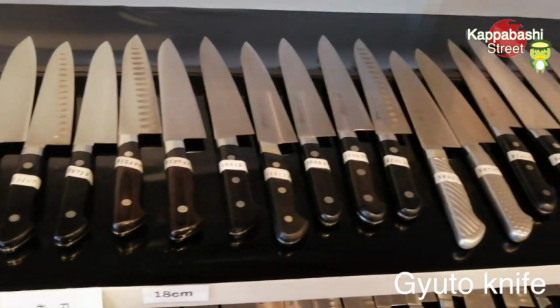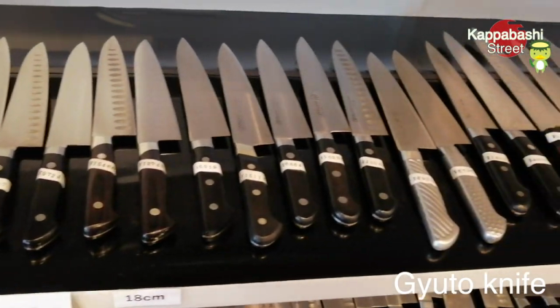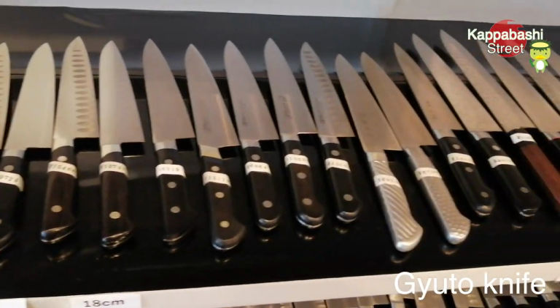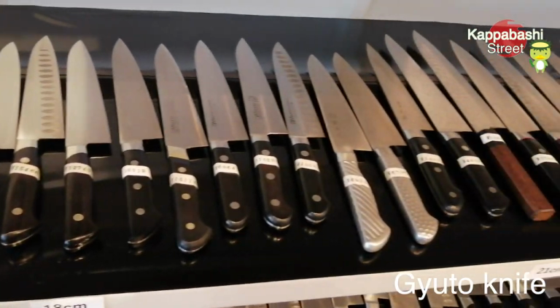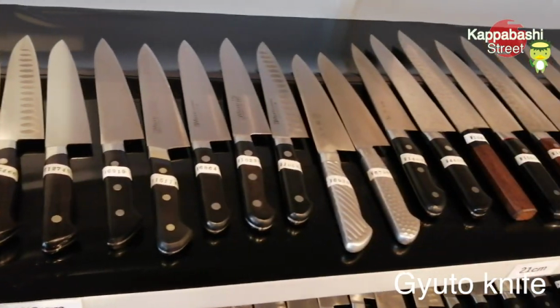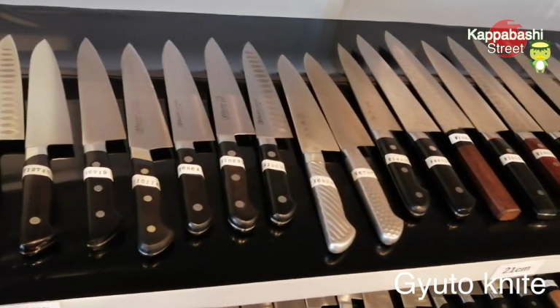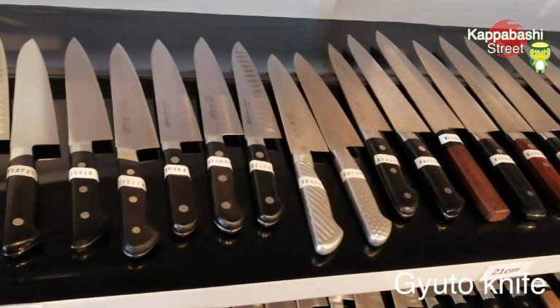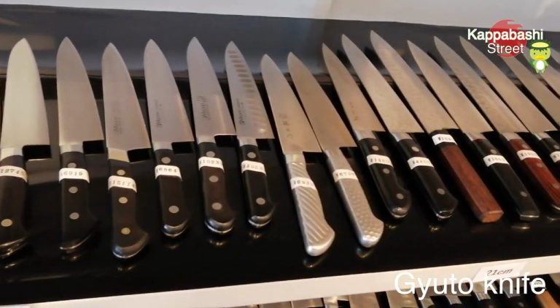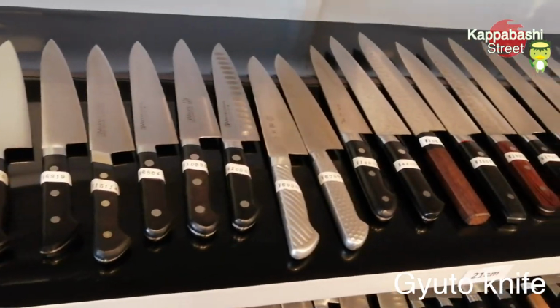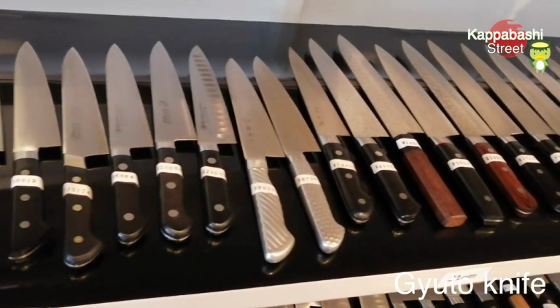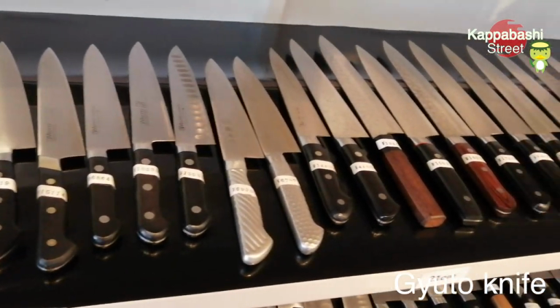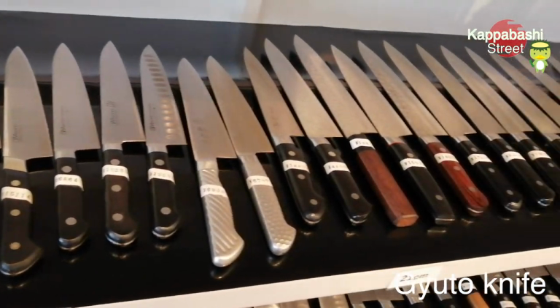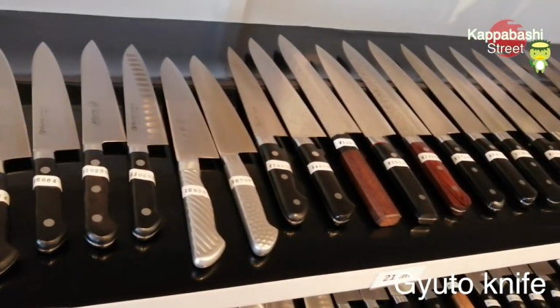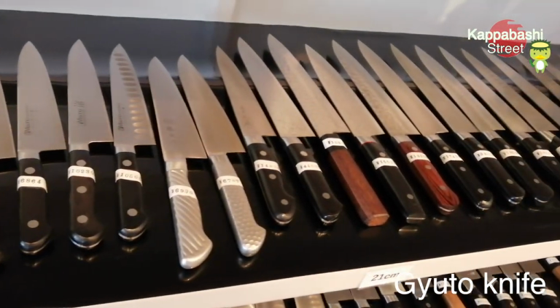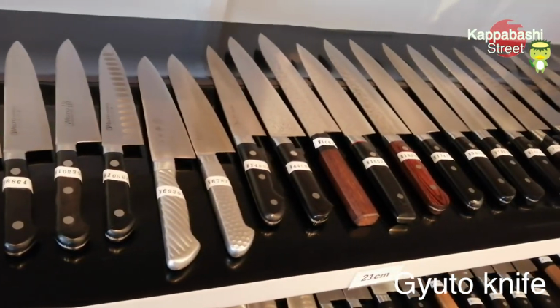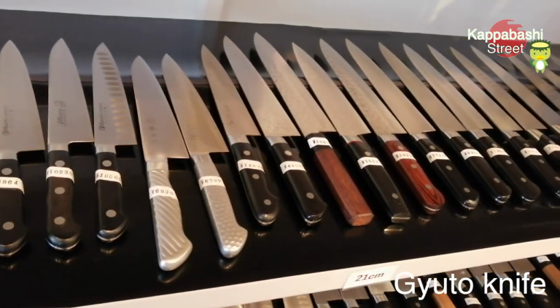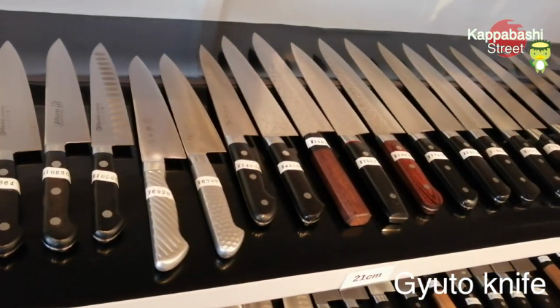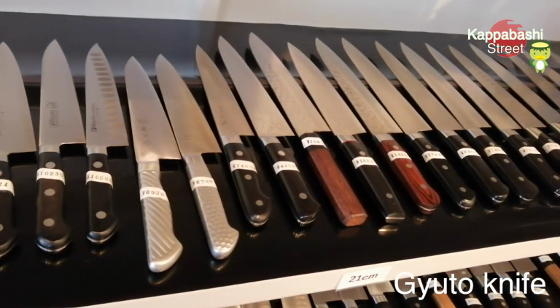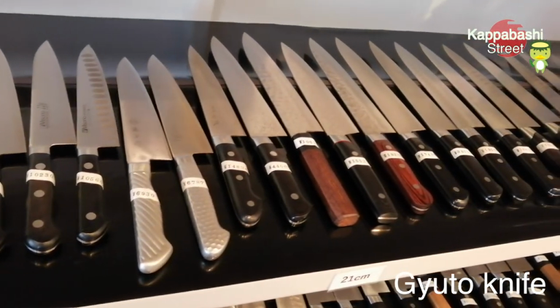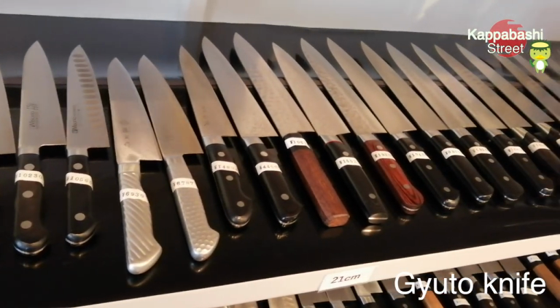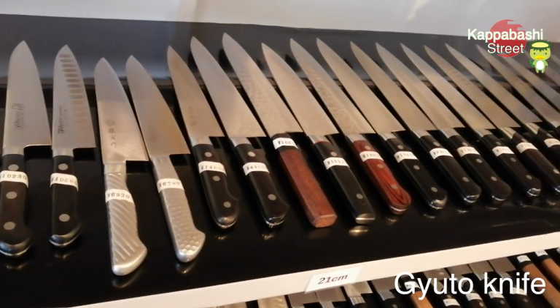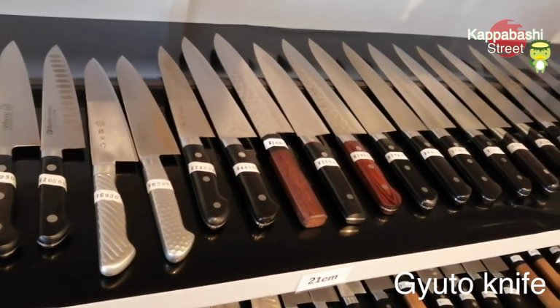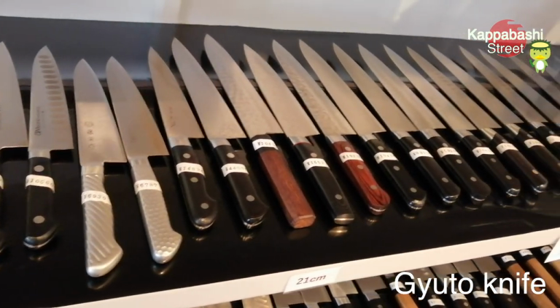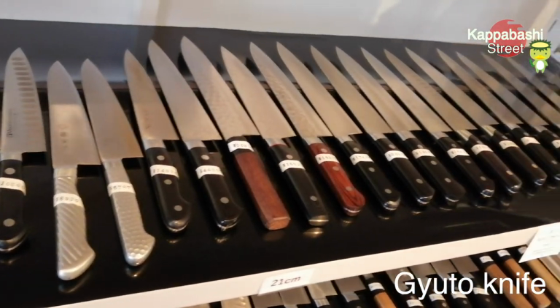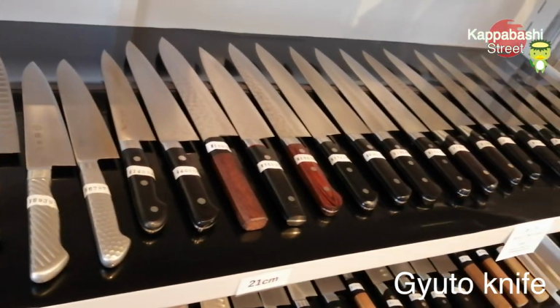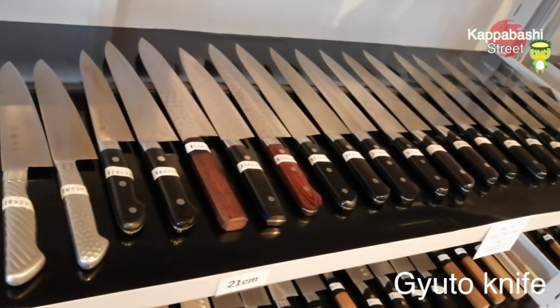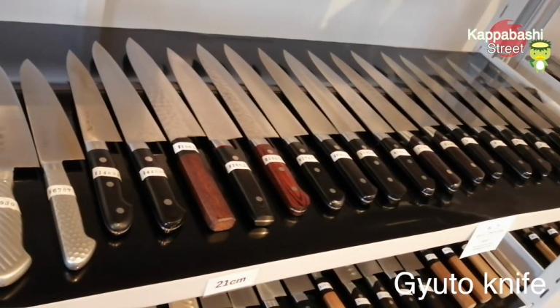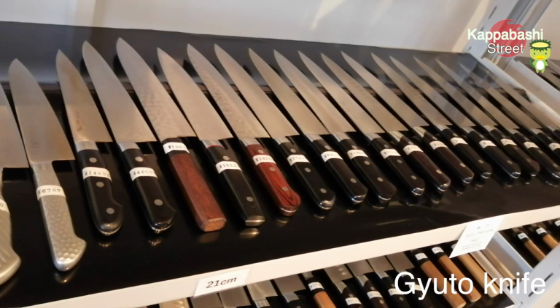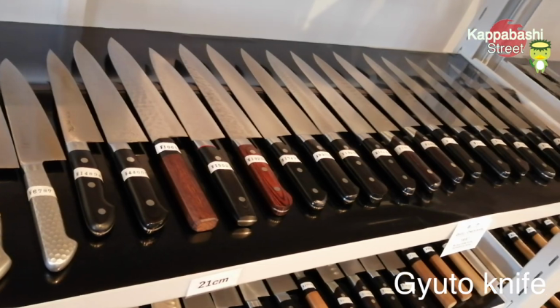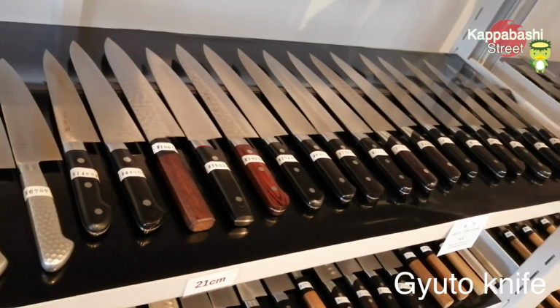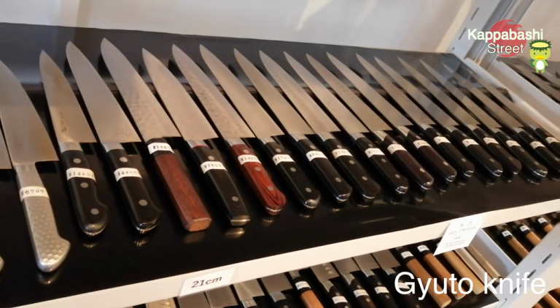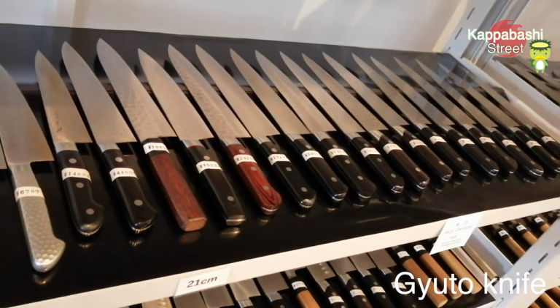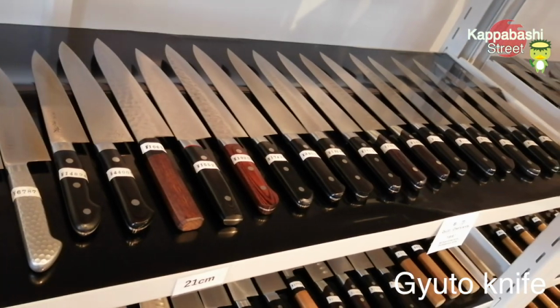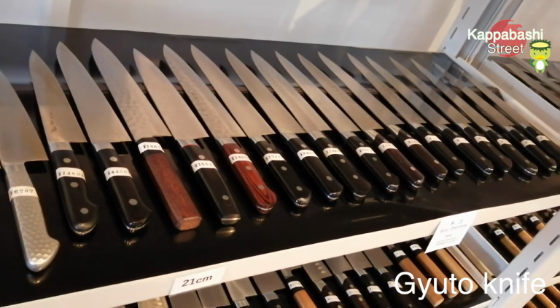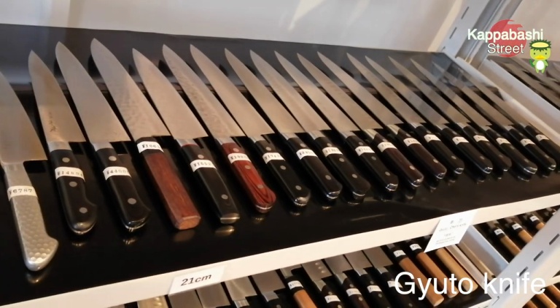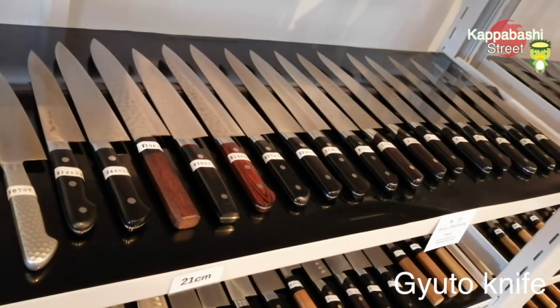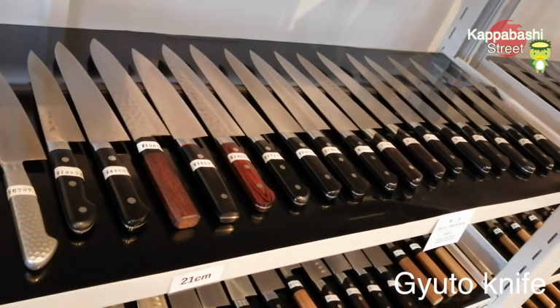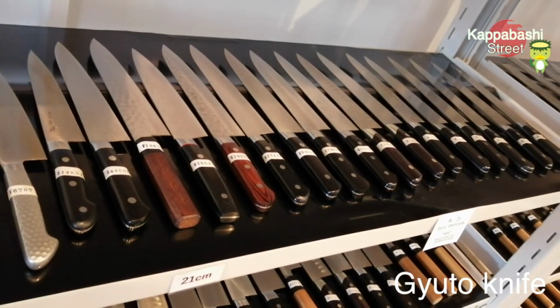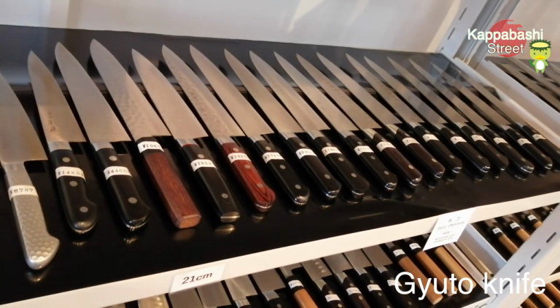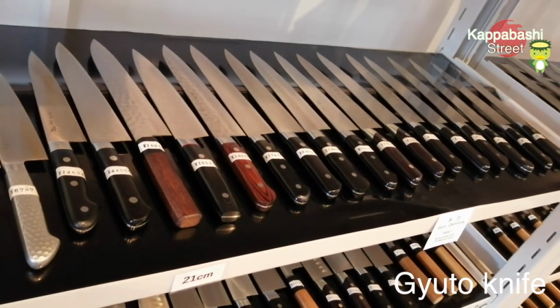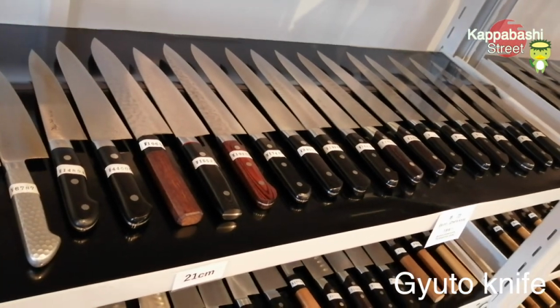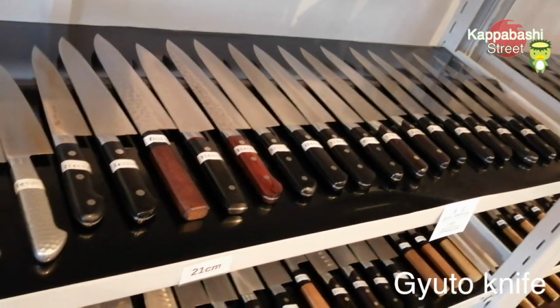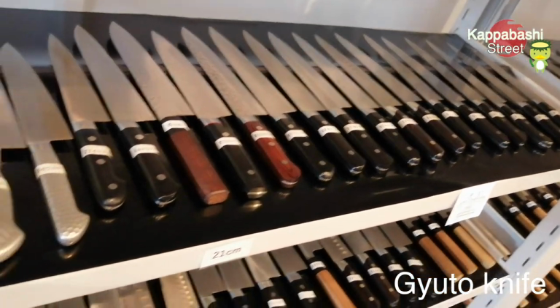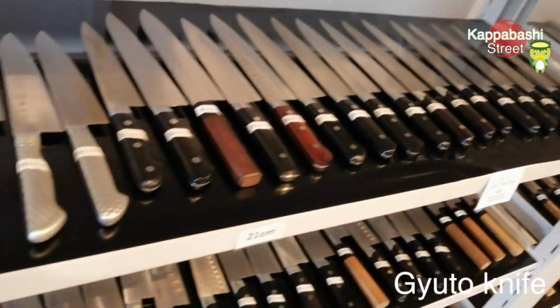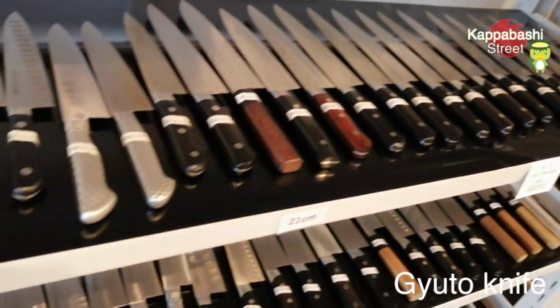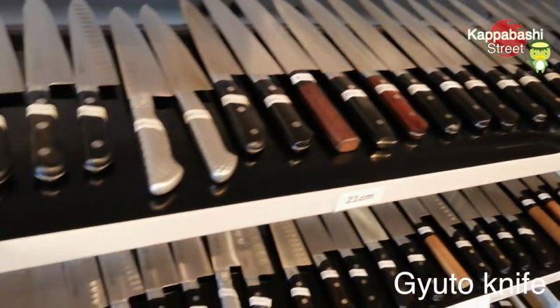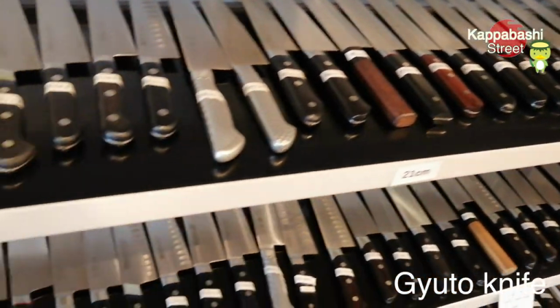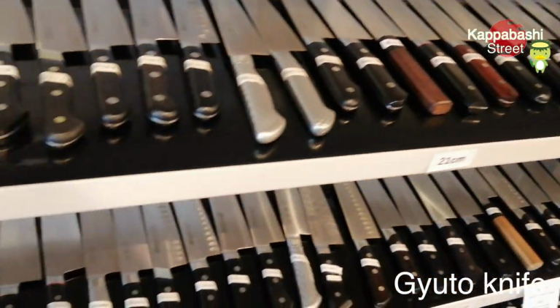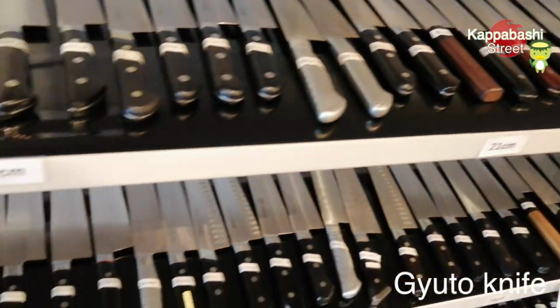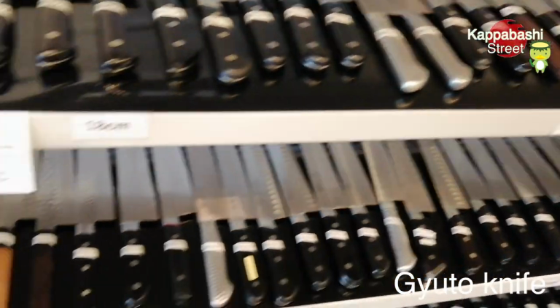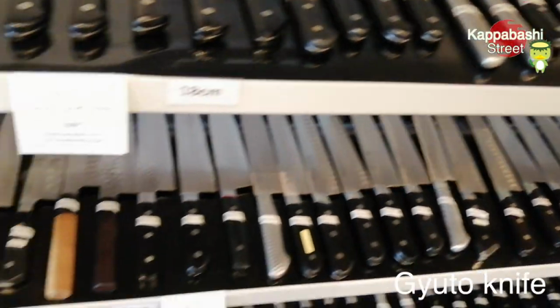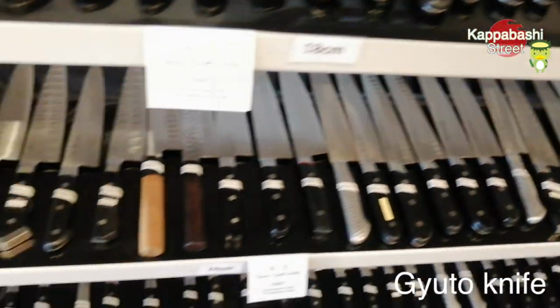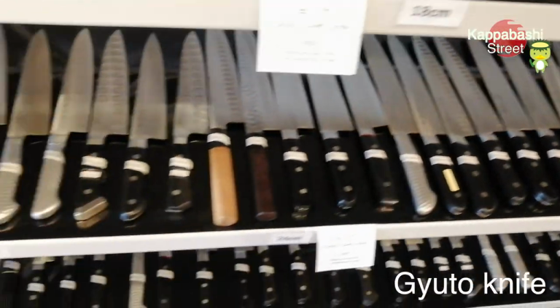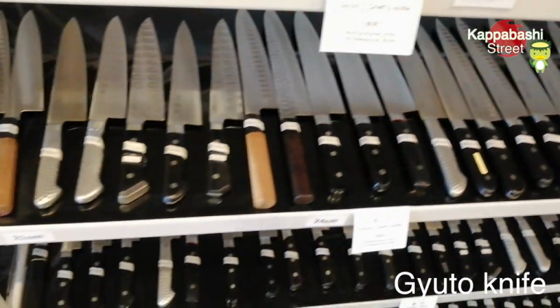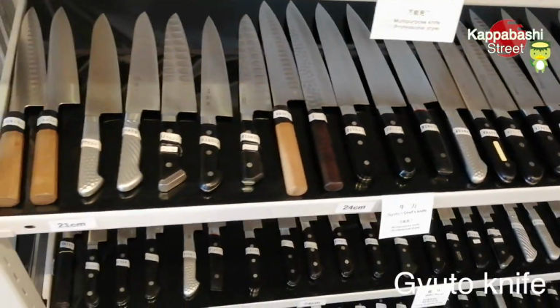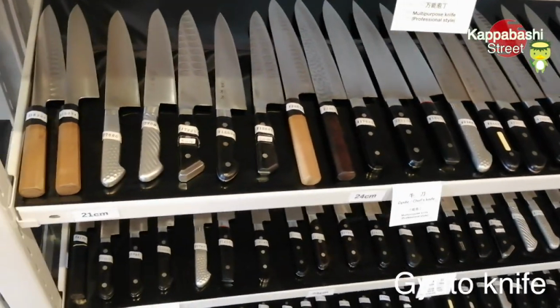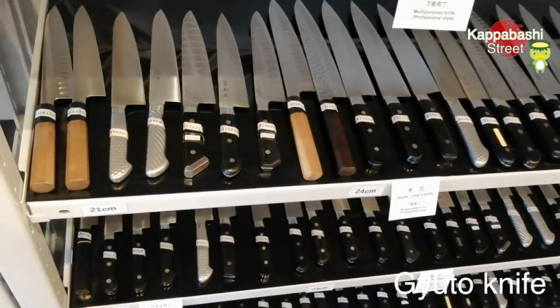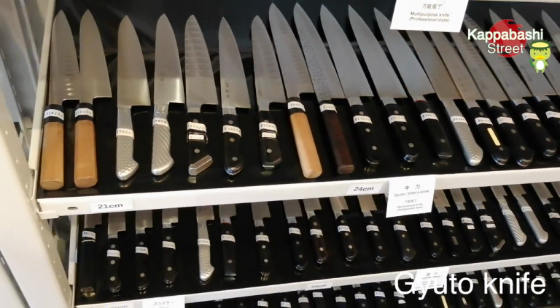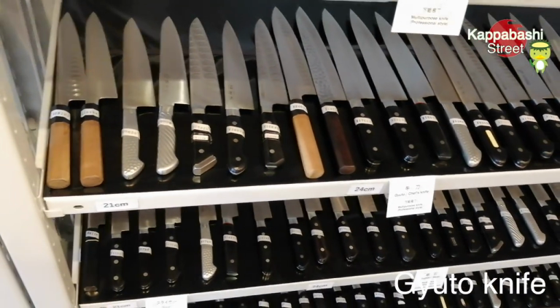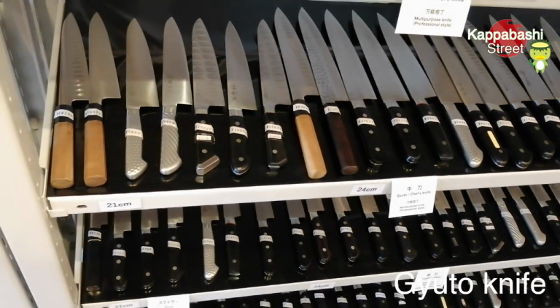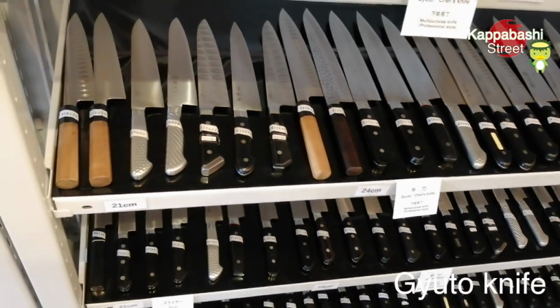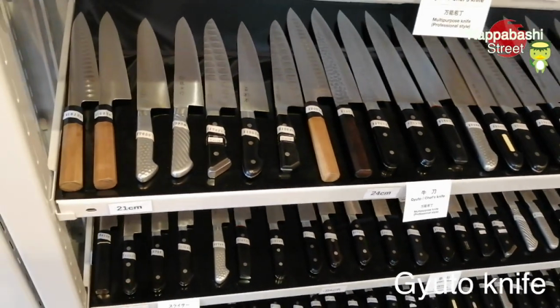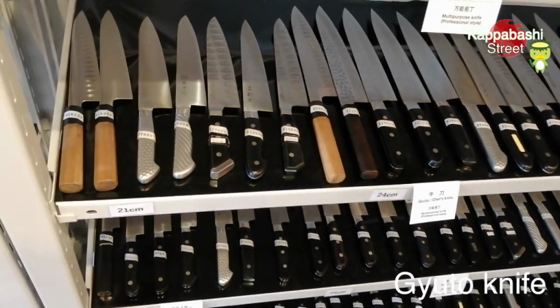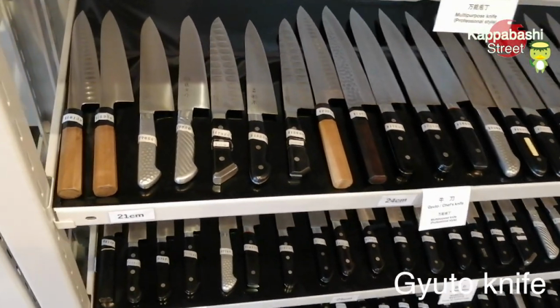This Gyuto knife is very popular all over the world. It's good for cutting fish, meat, and vegetables too.